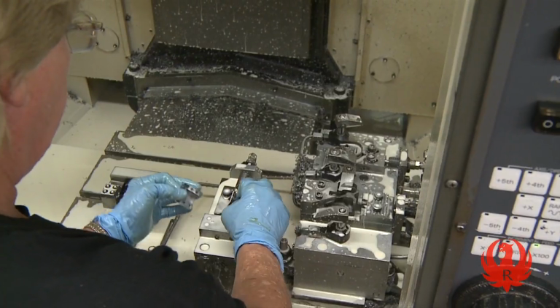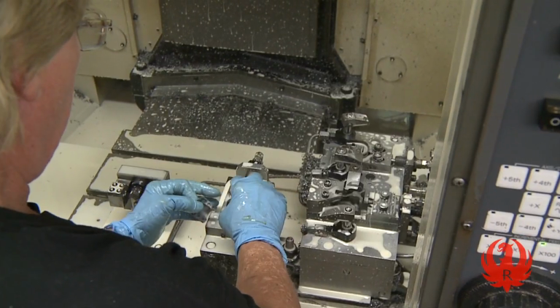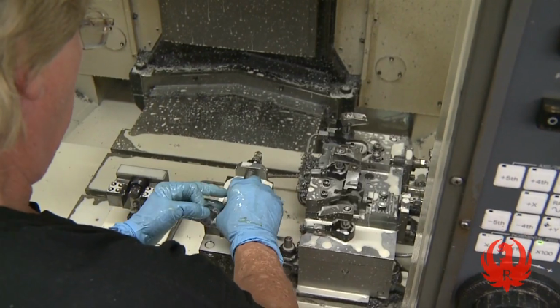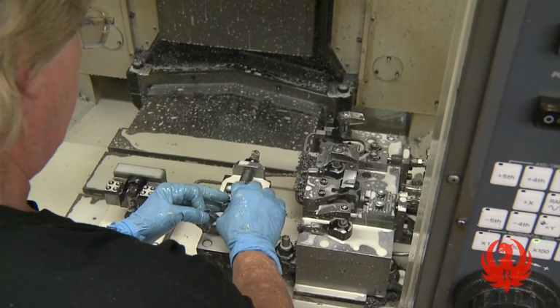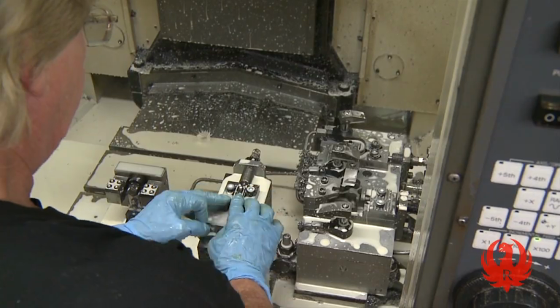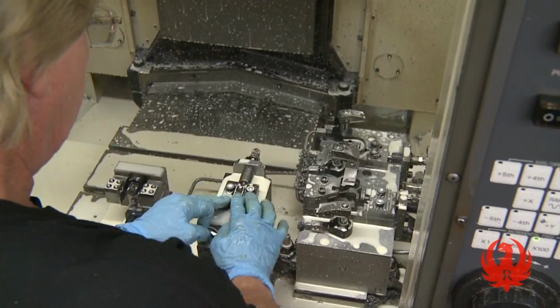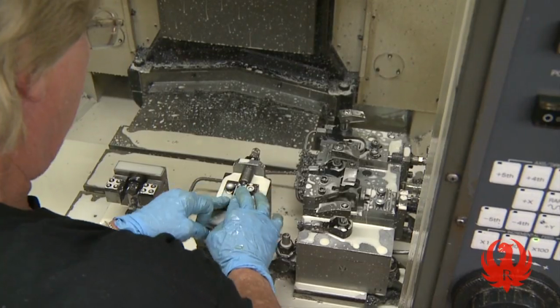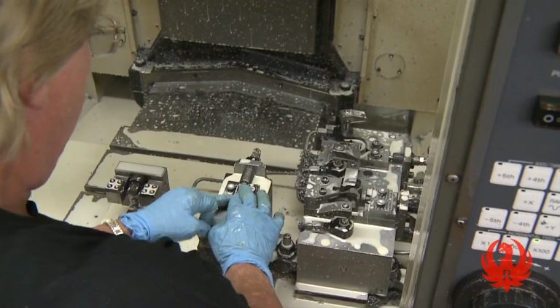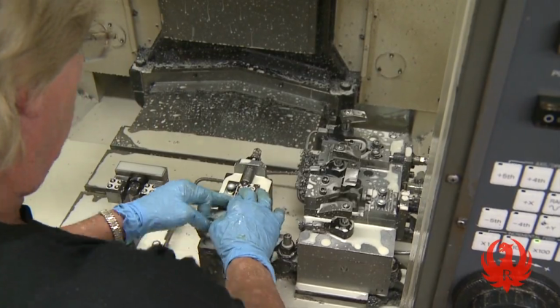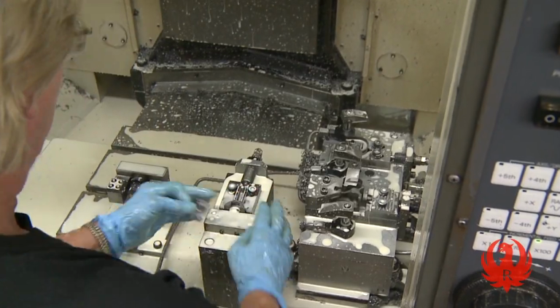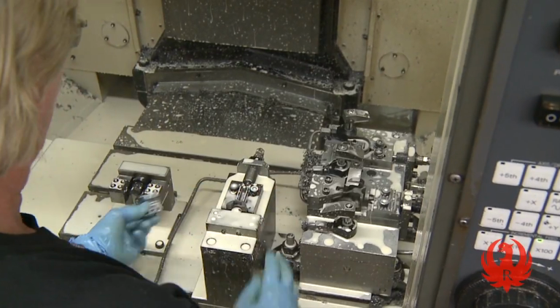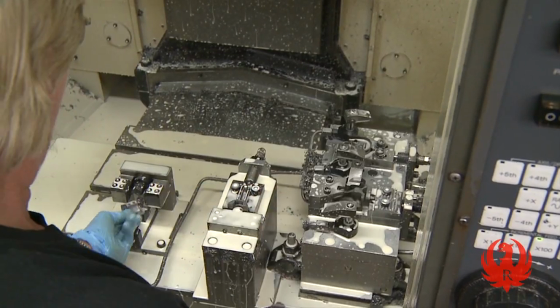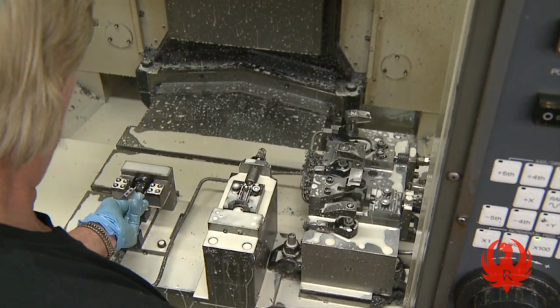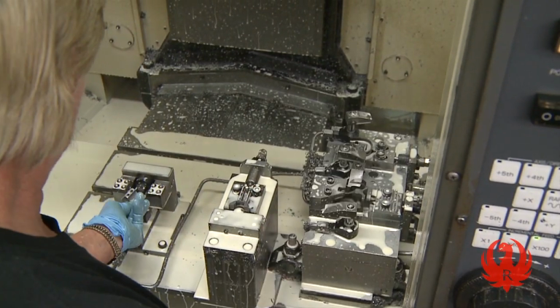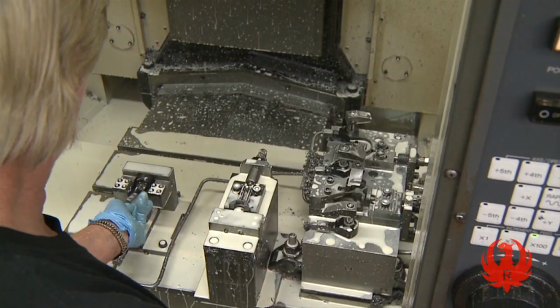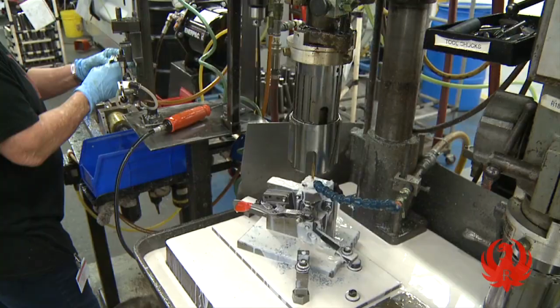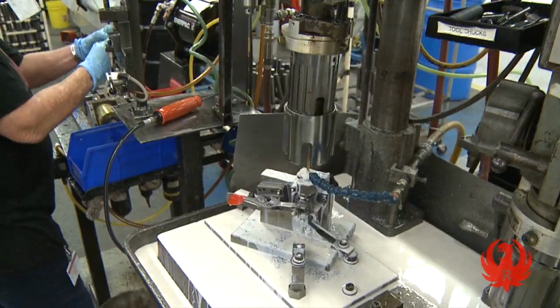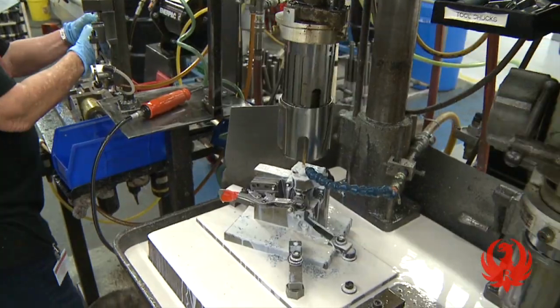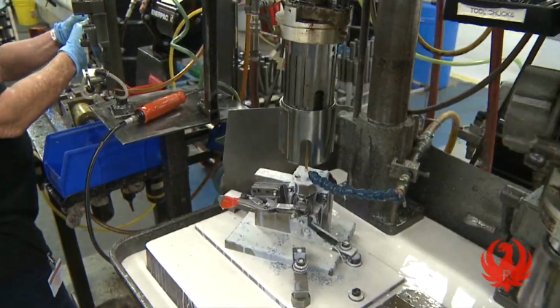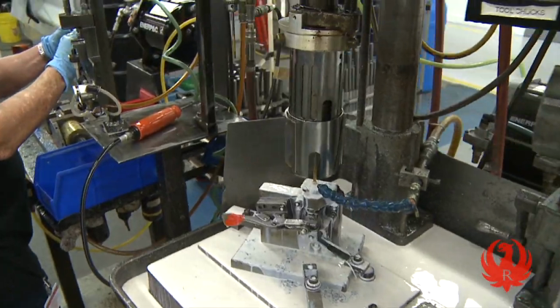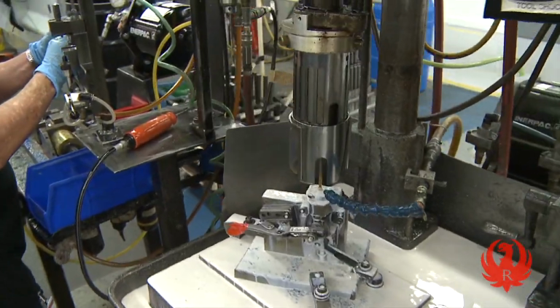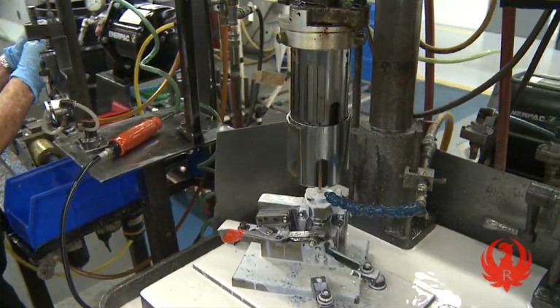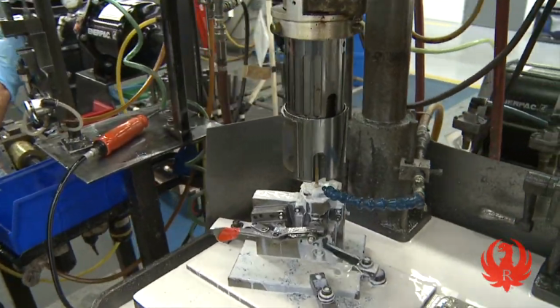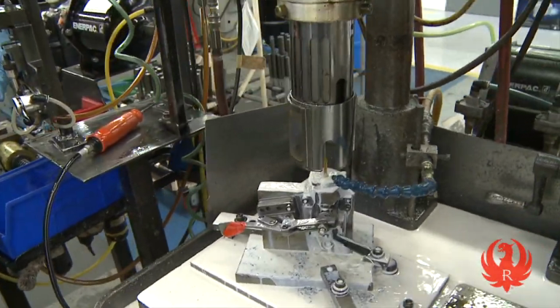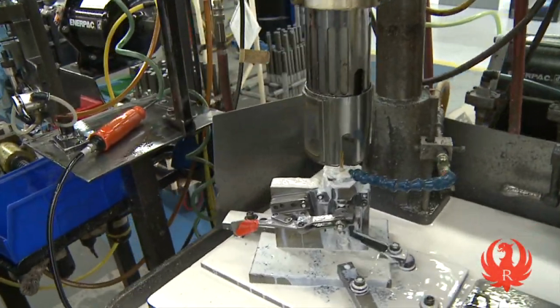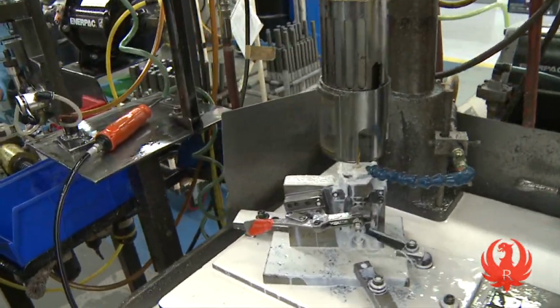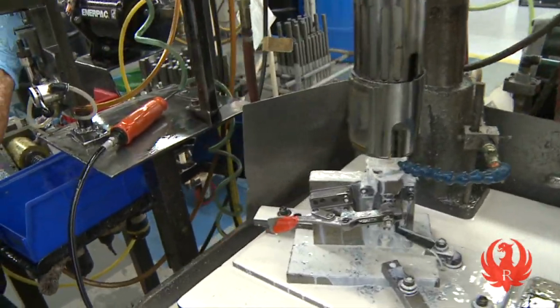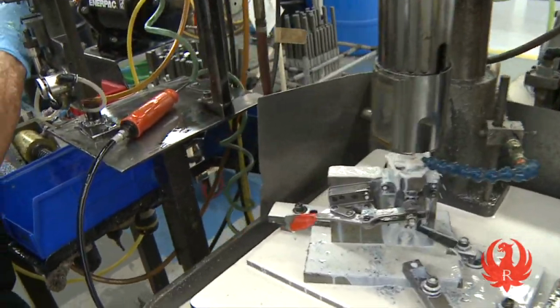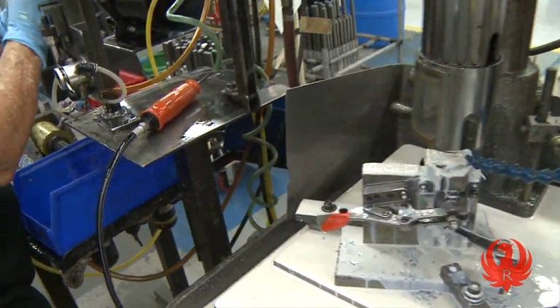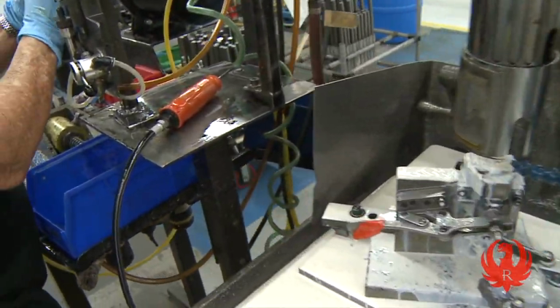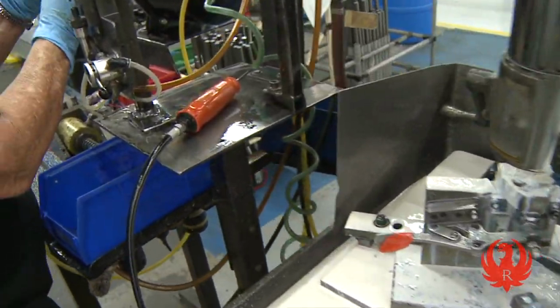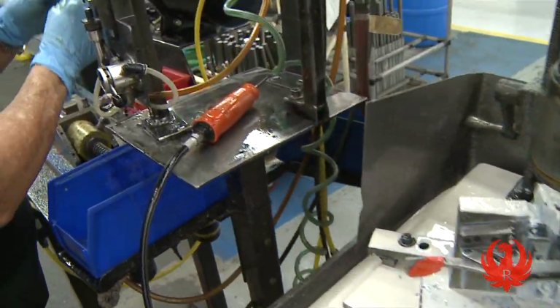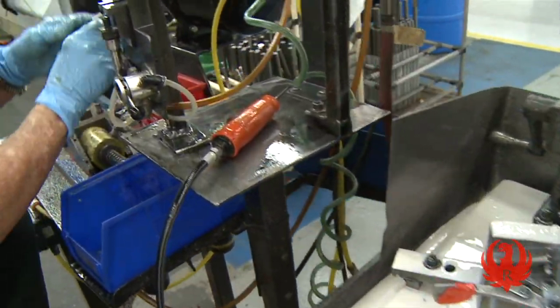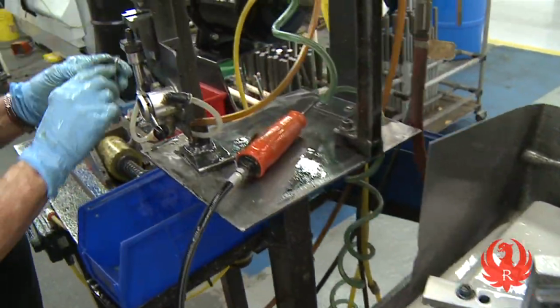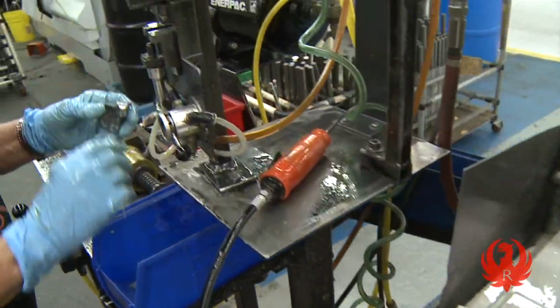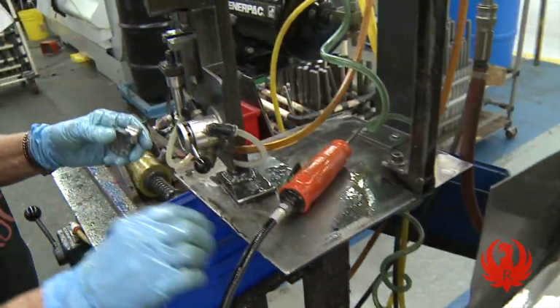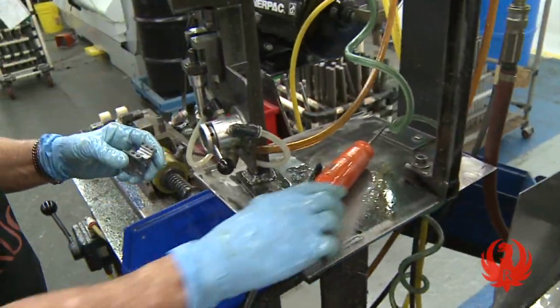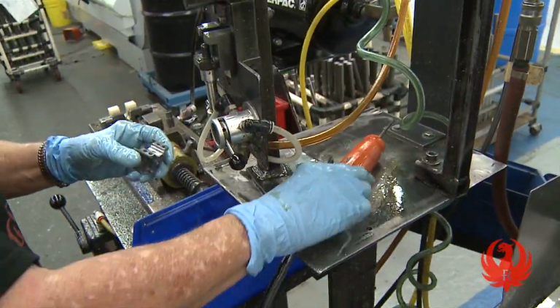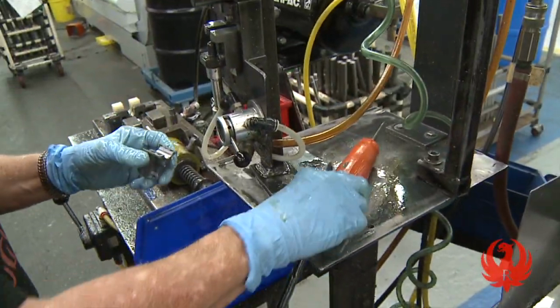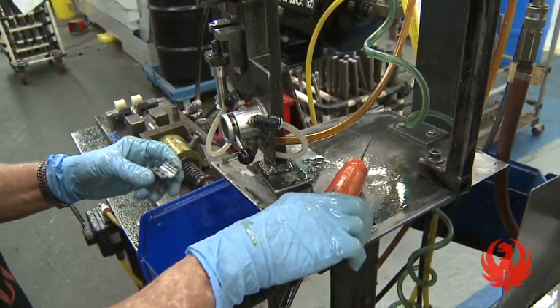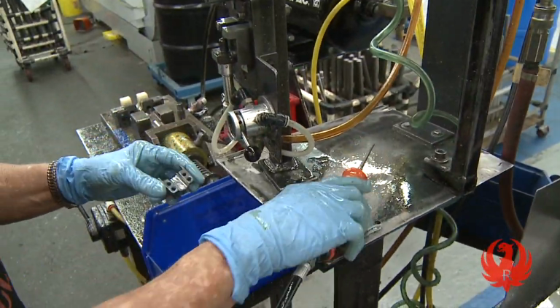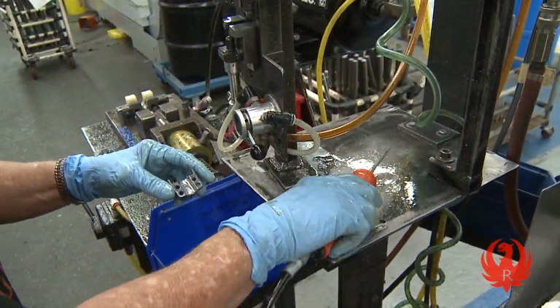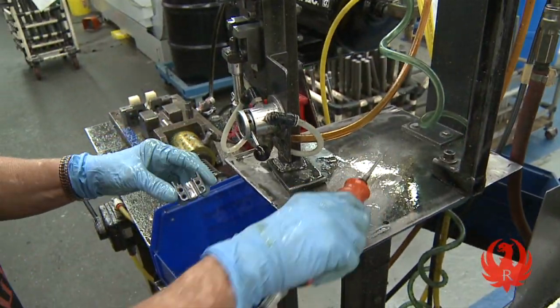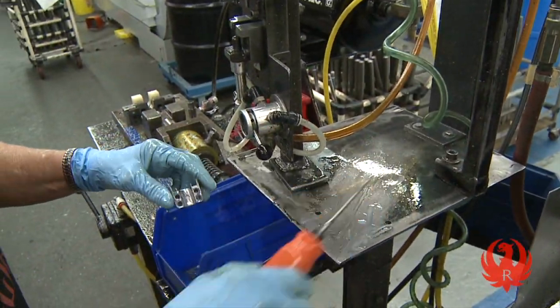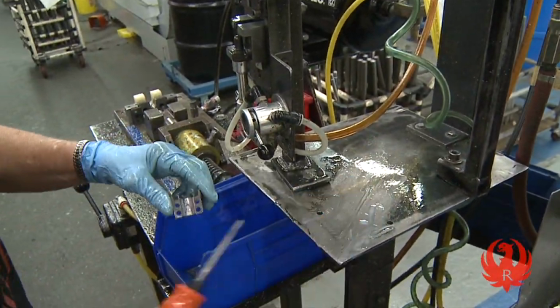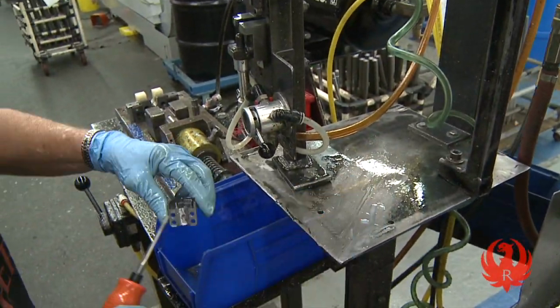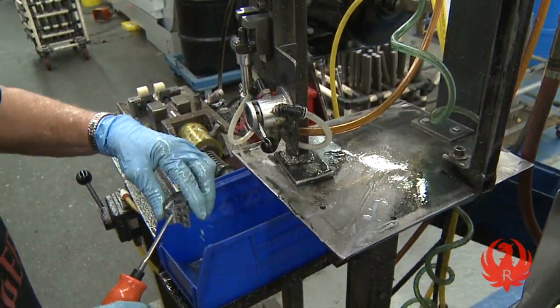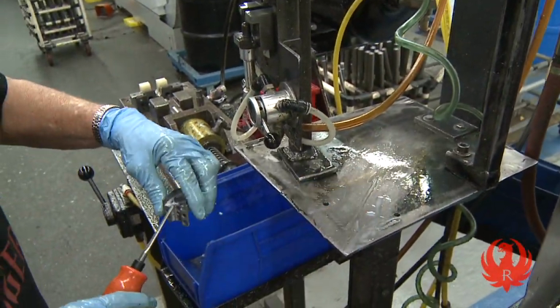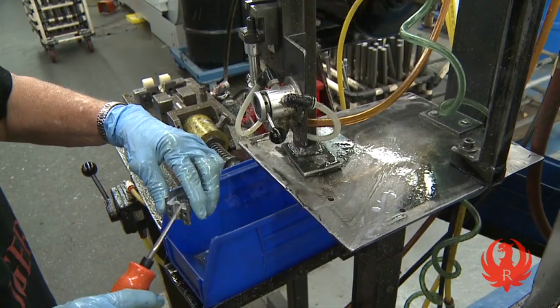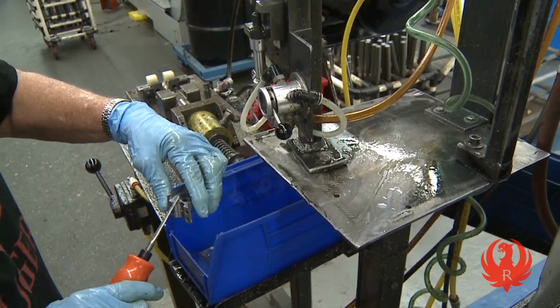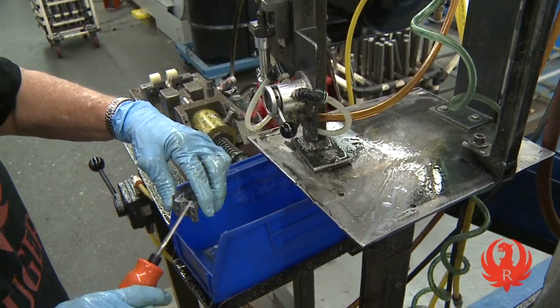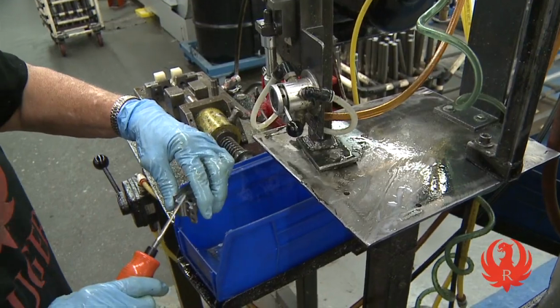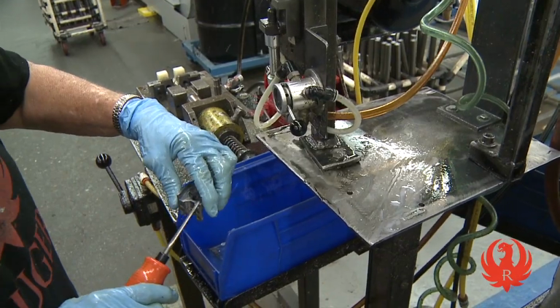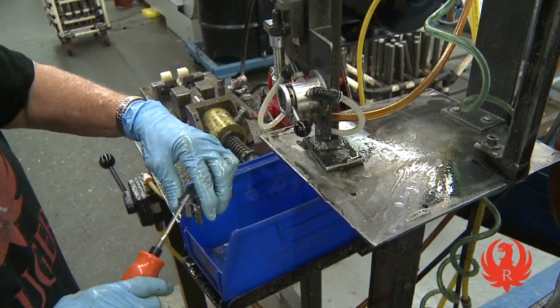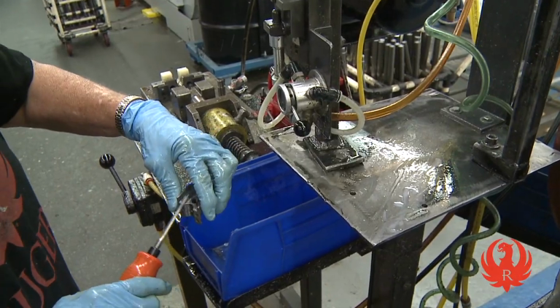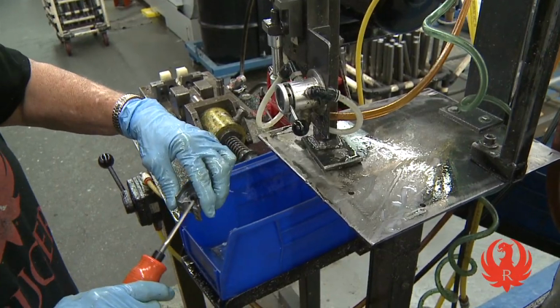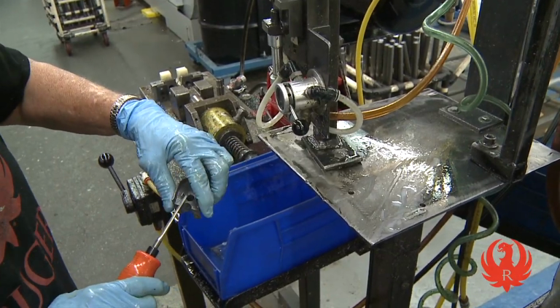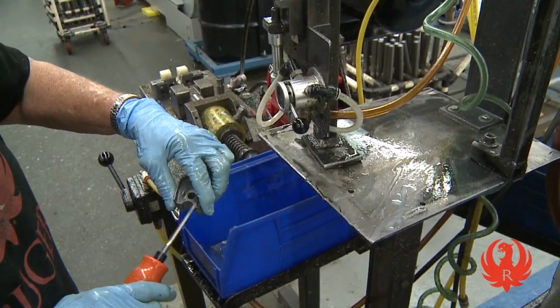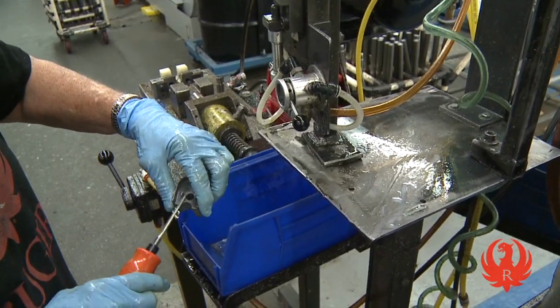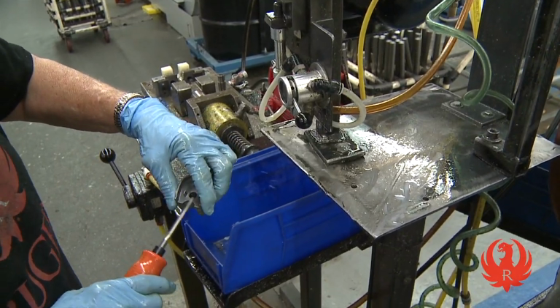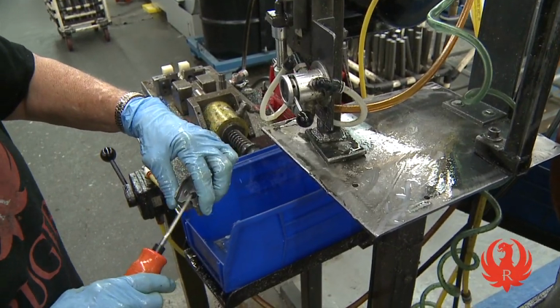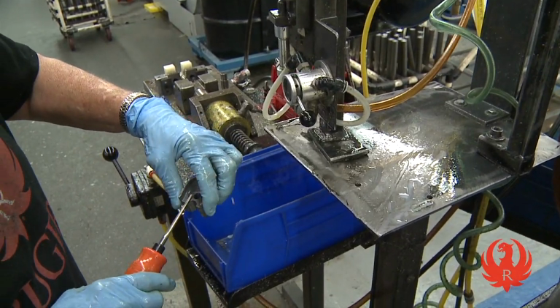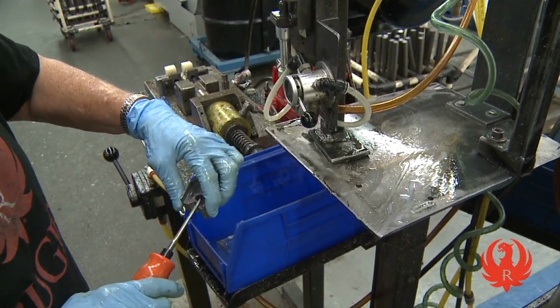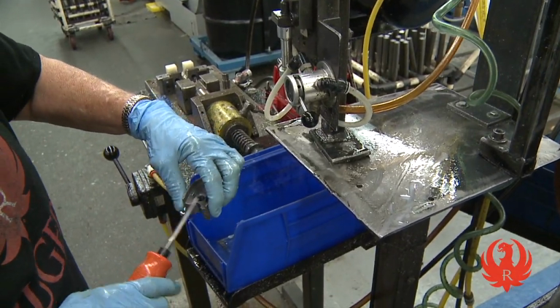The gas block is drilled, tapped, and ground to remove all excess metal fragments before being sent on its way in the assembly line.